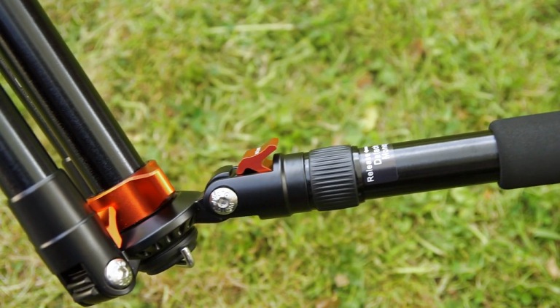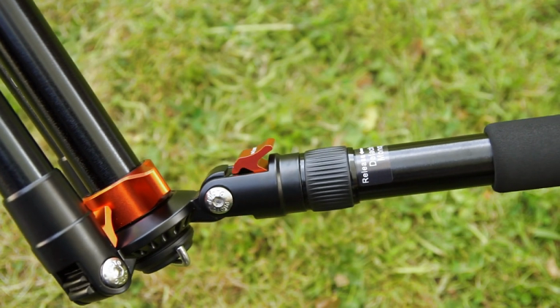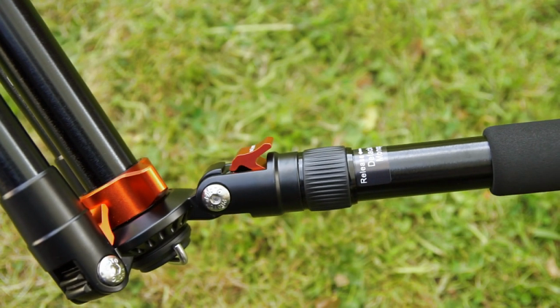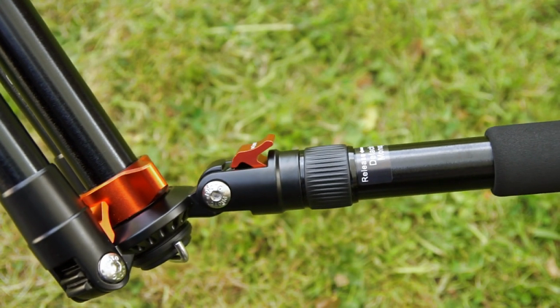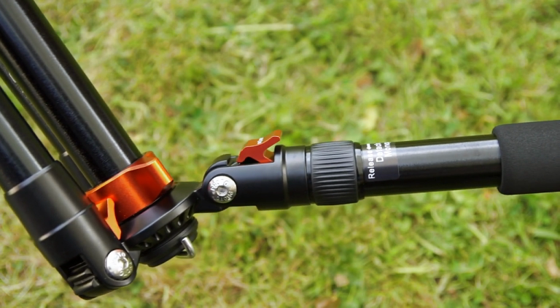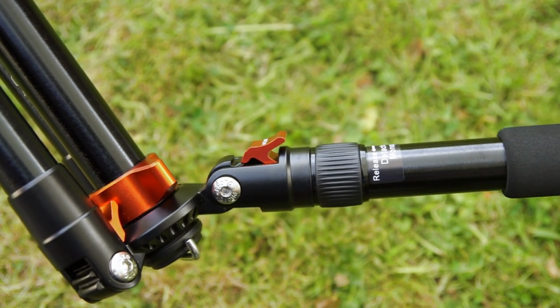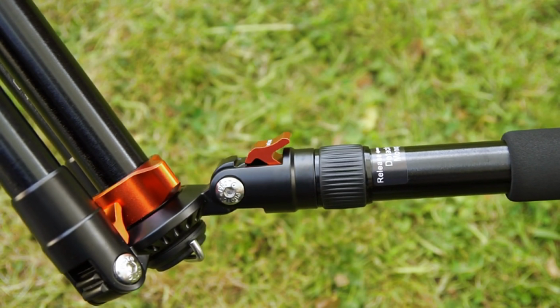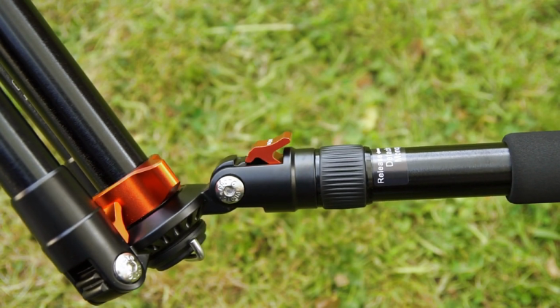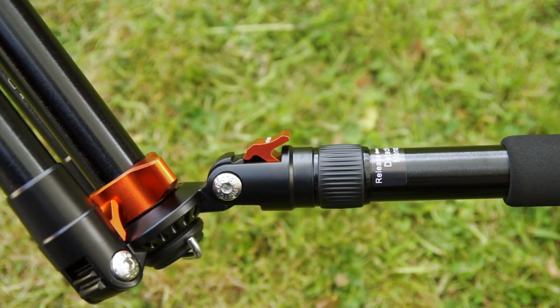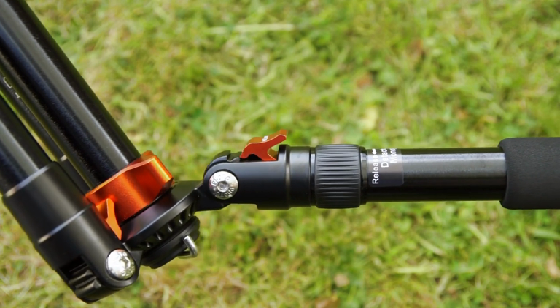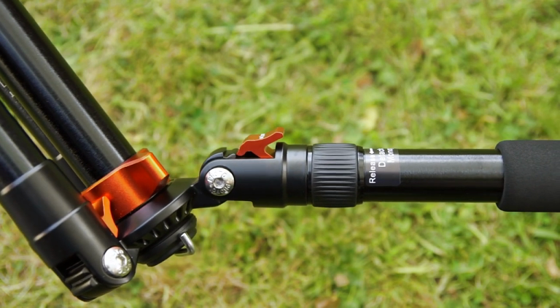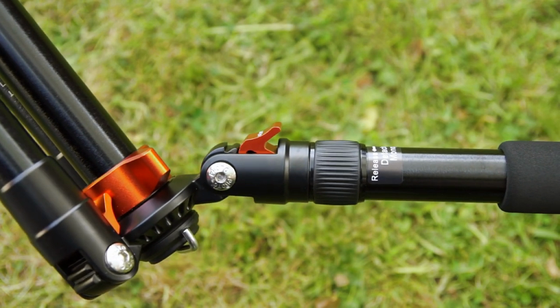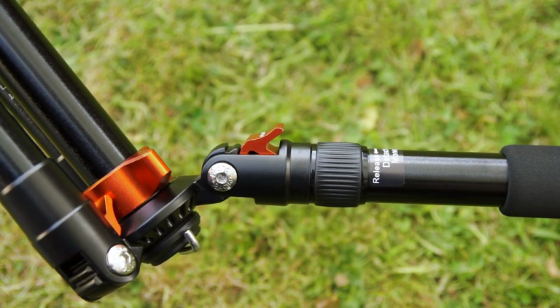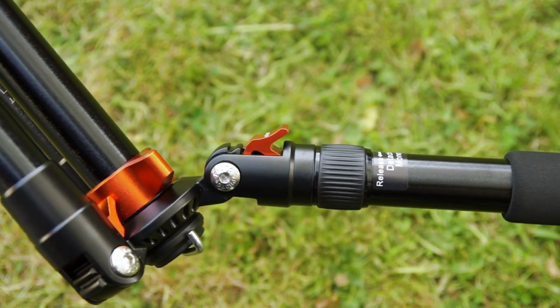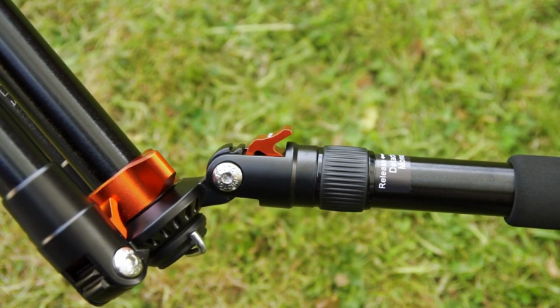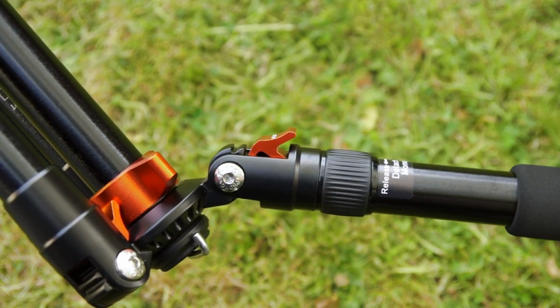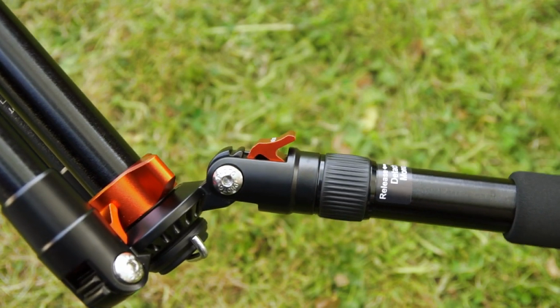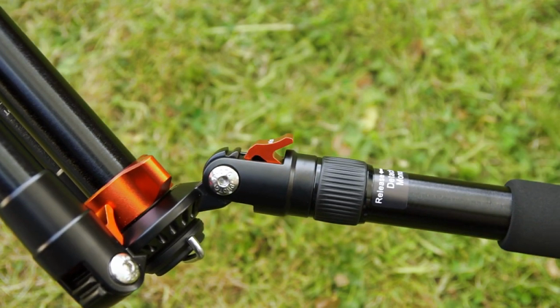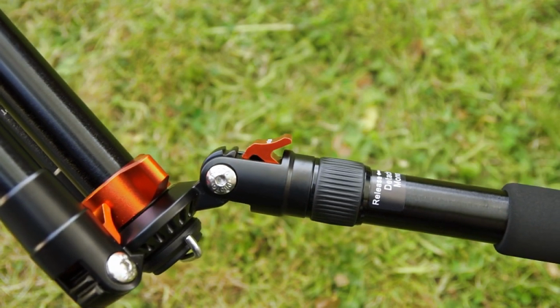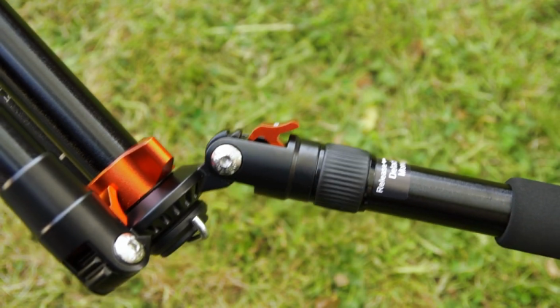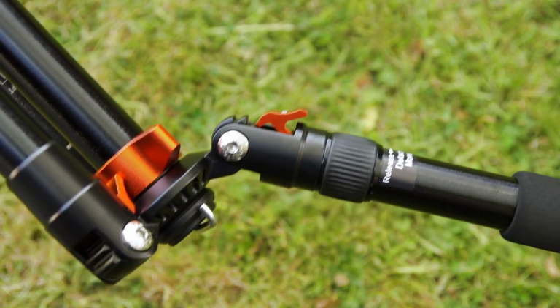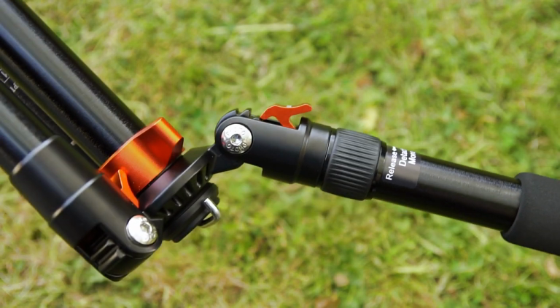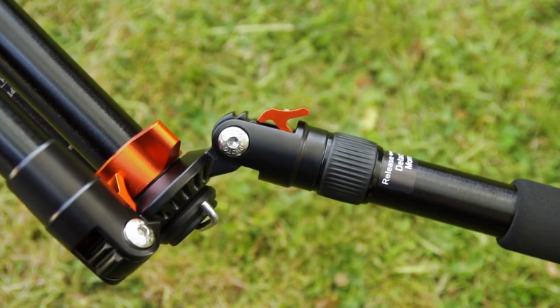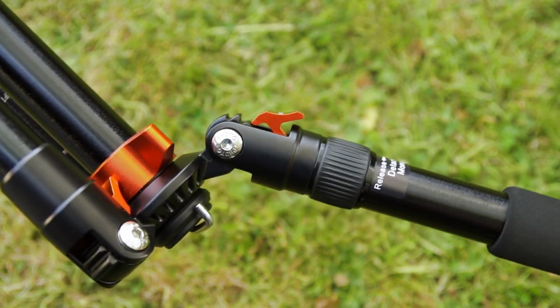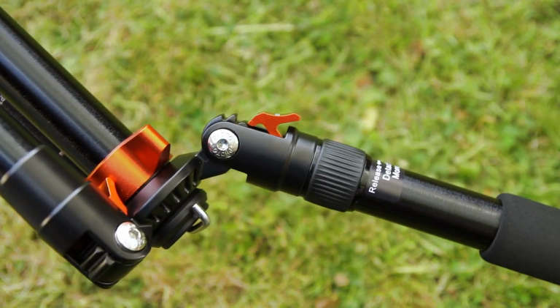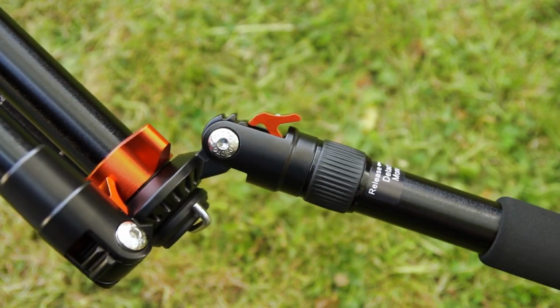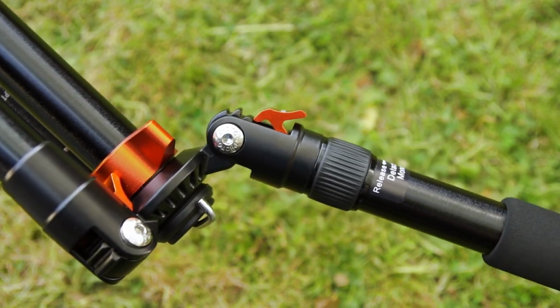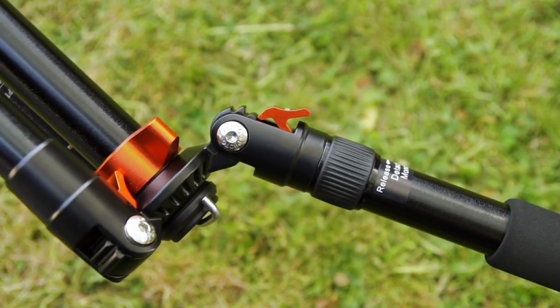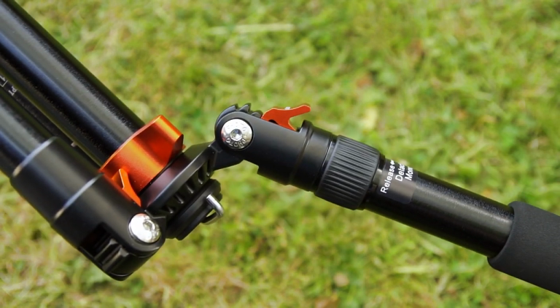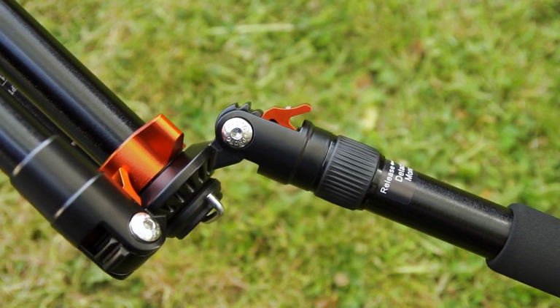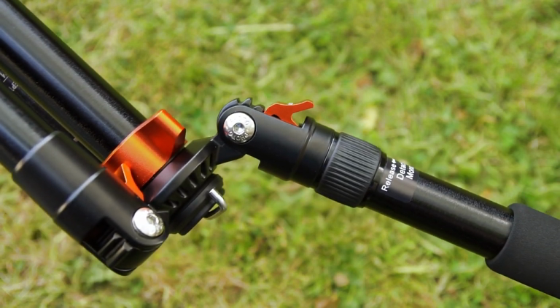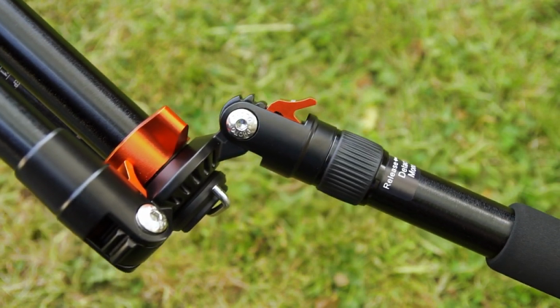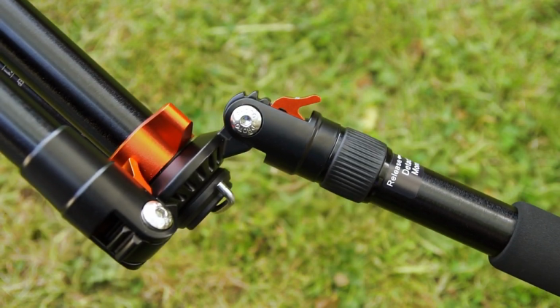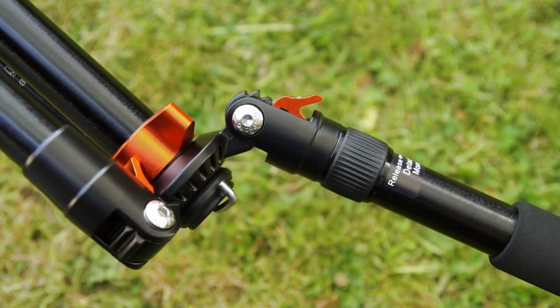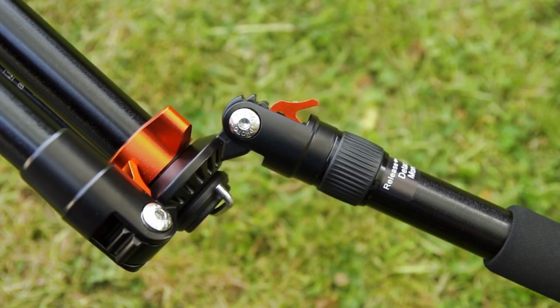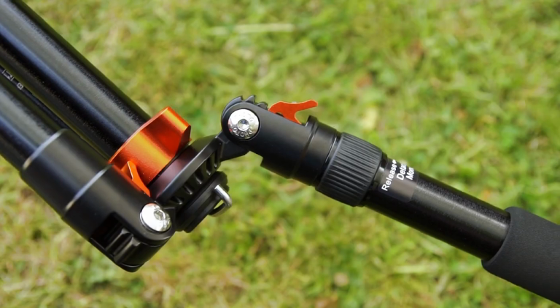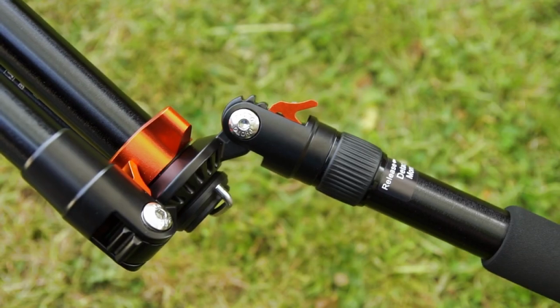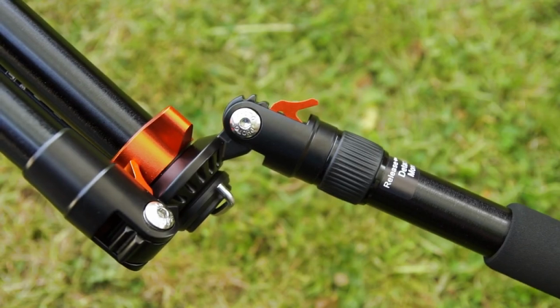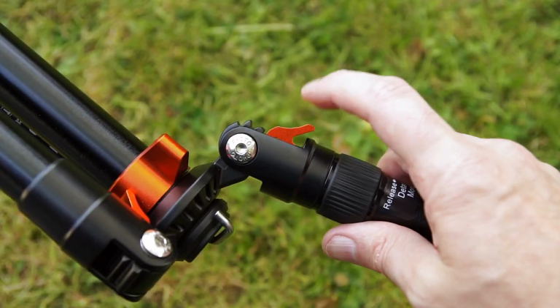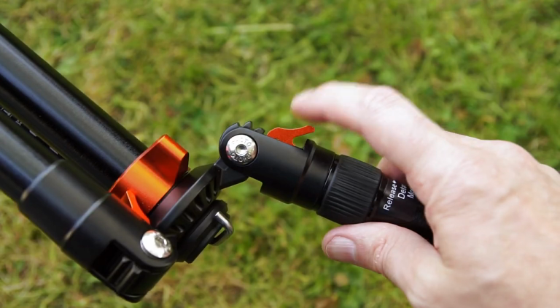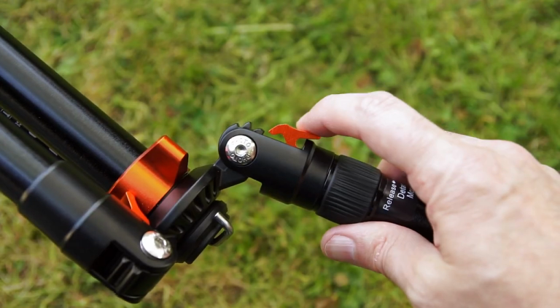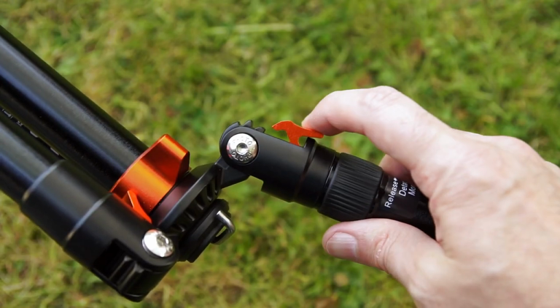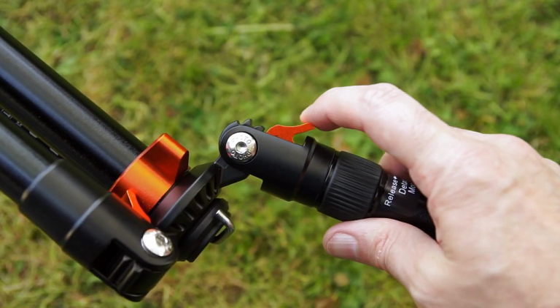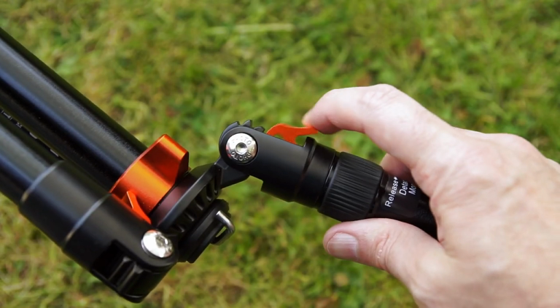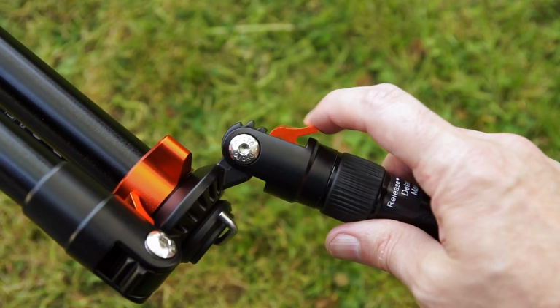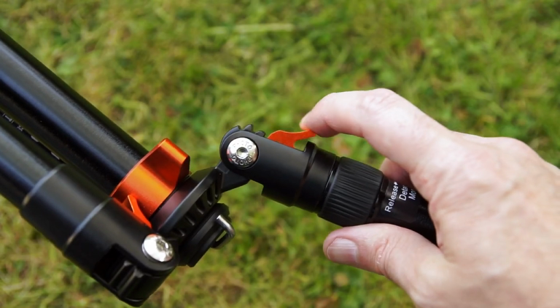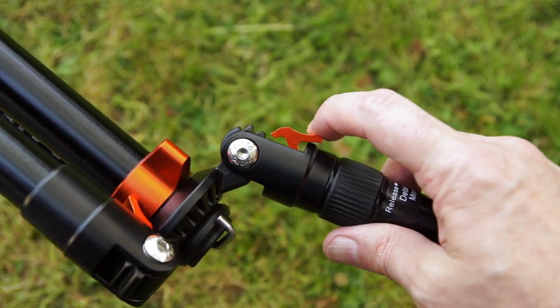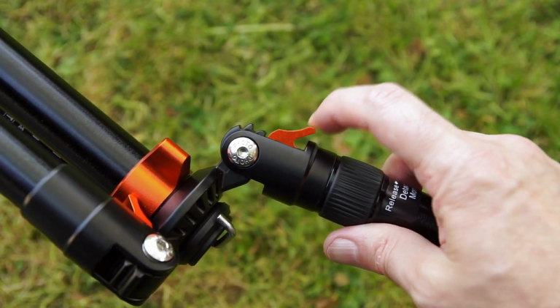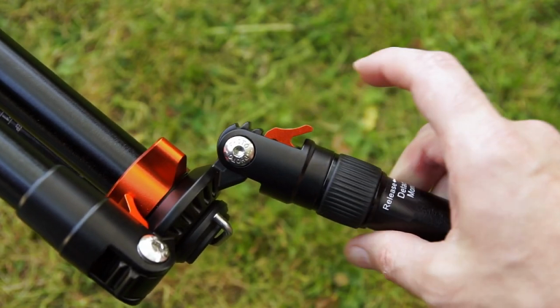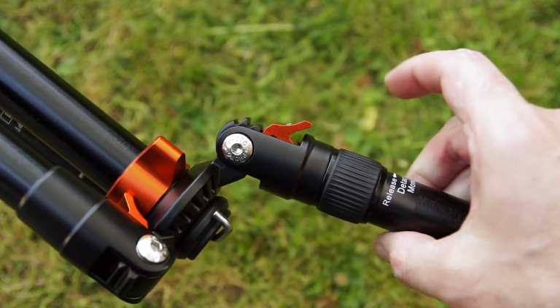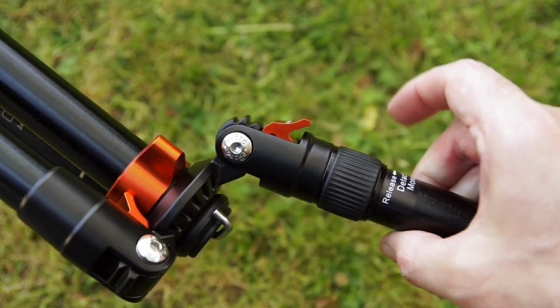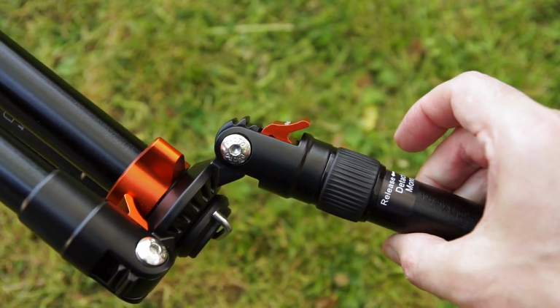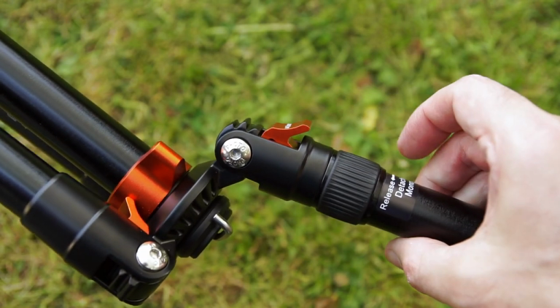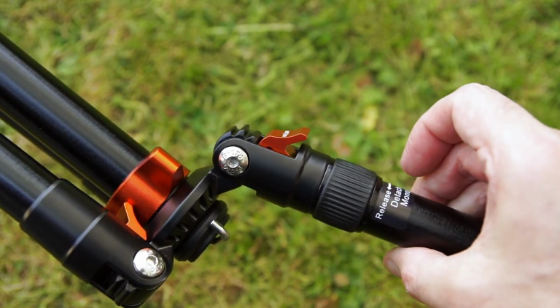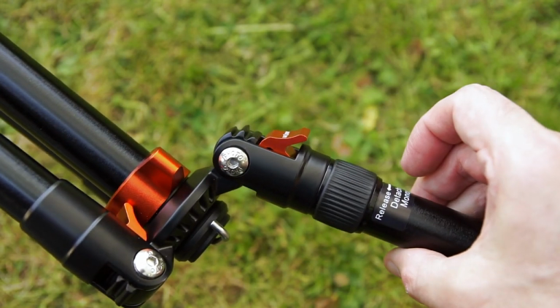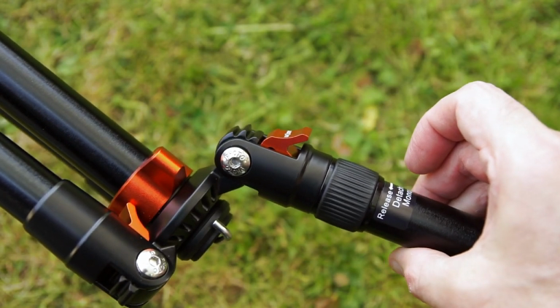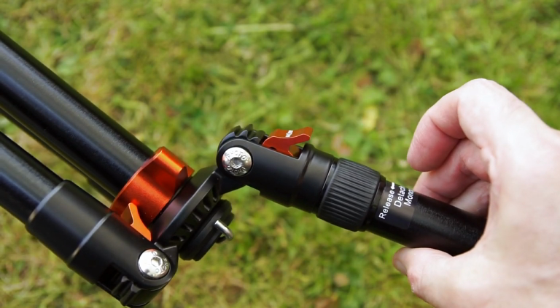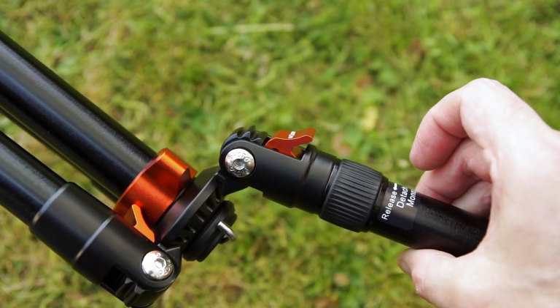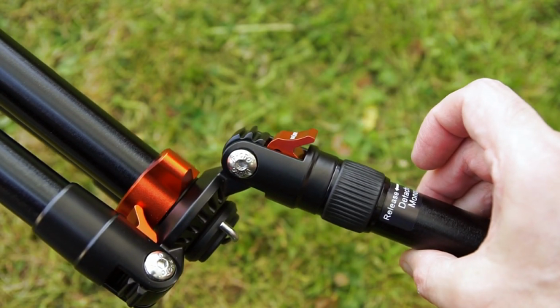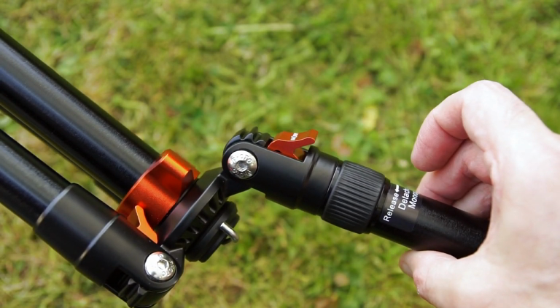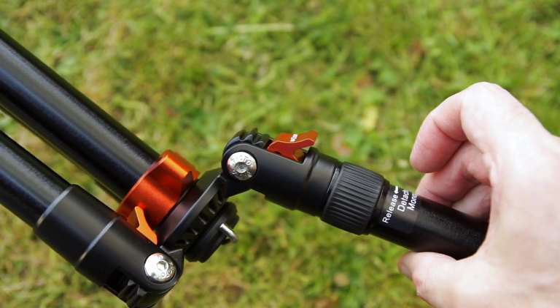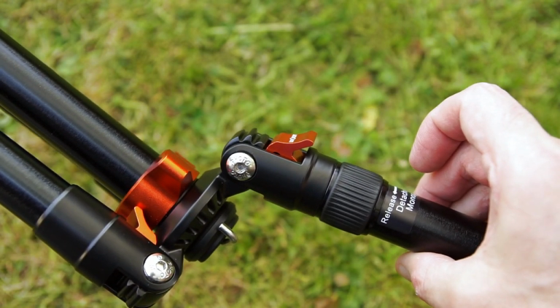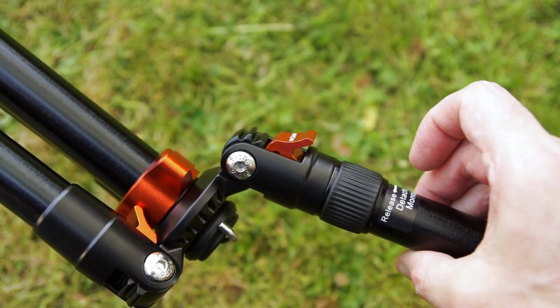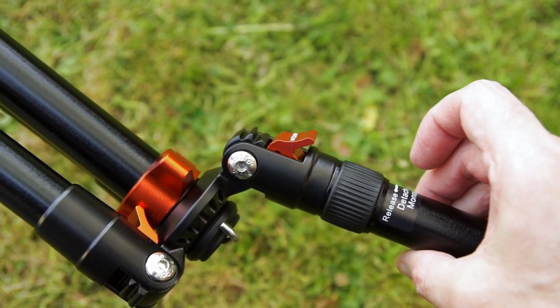These are spring-loaded as well, so what you can do is just push them in and you'll be able to lift it back up to change the position of the legs.